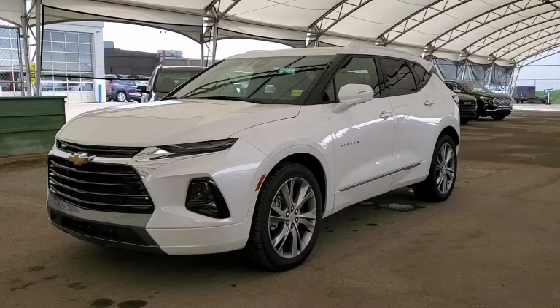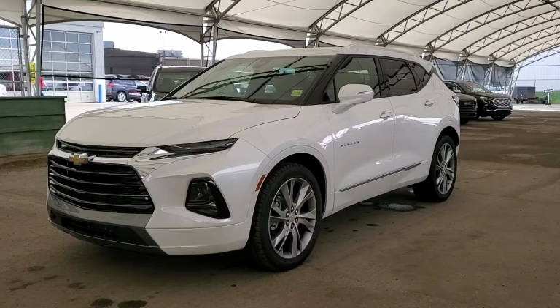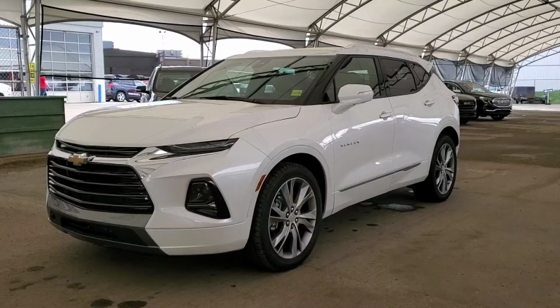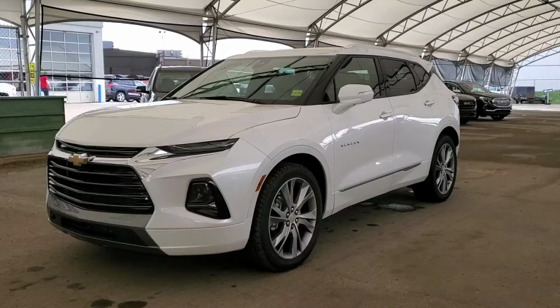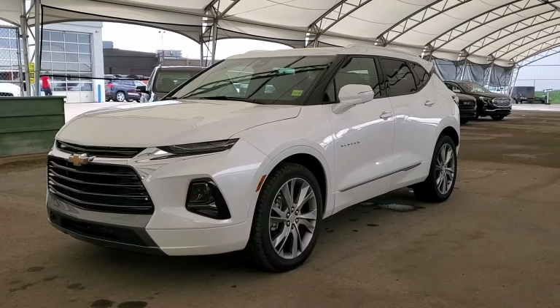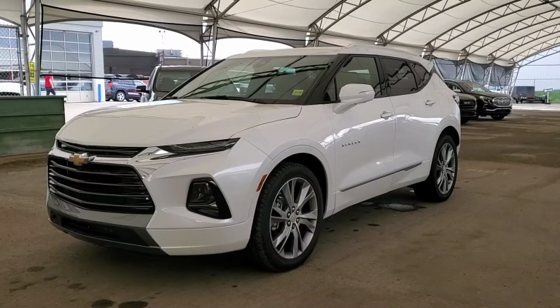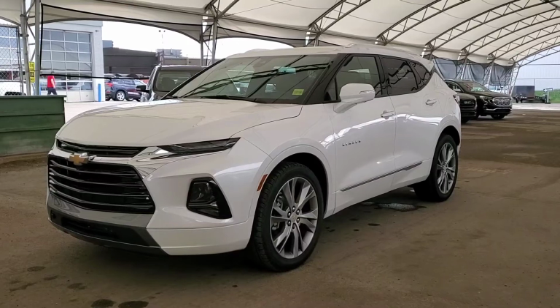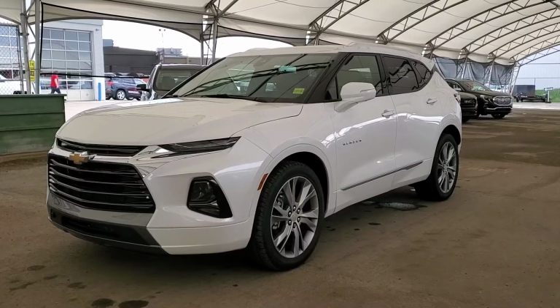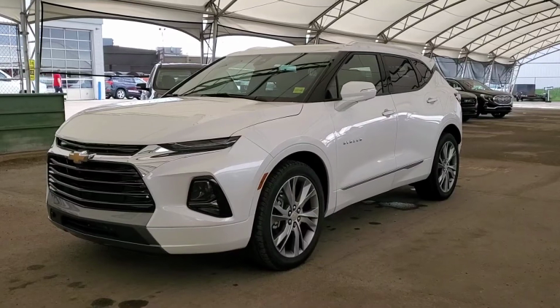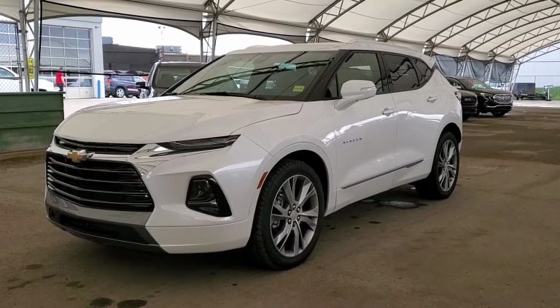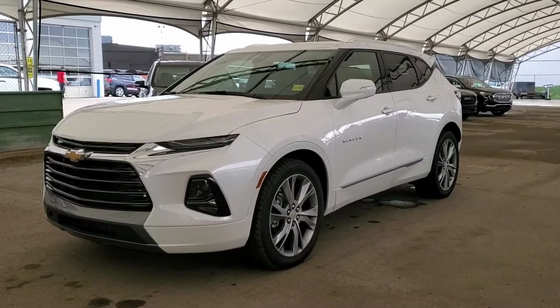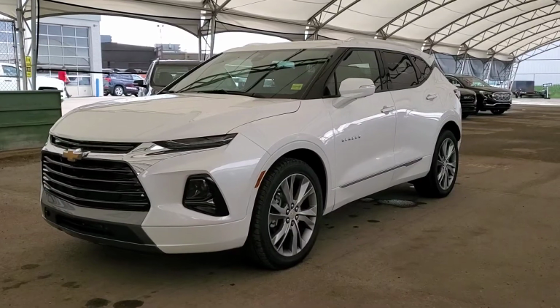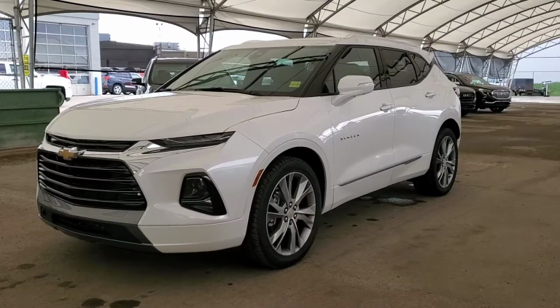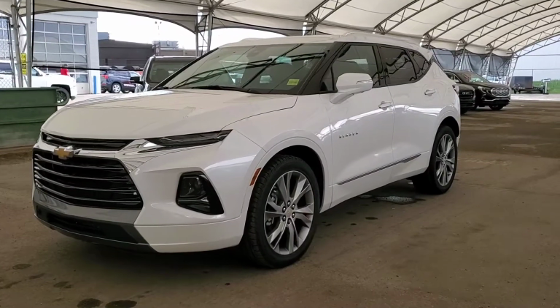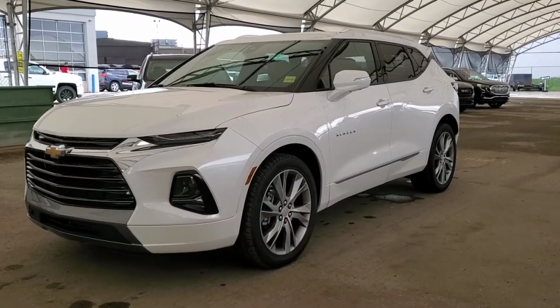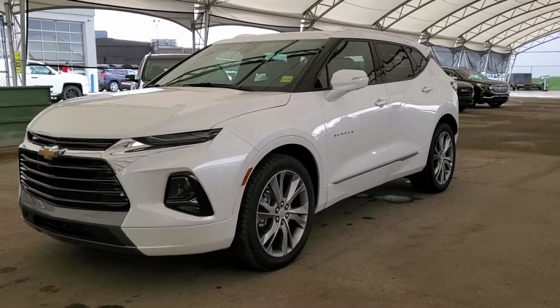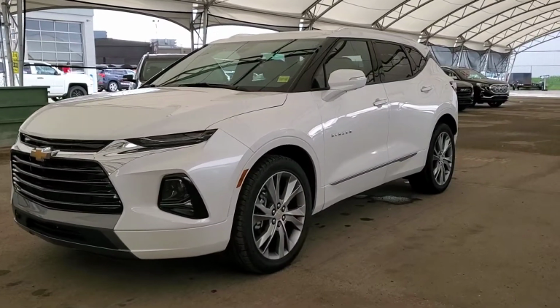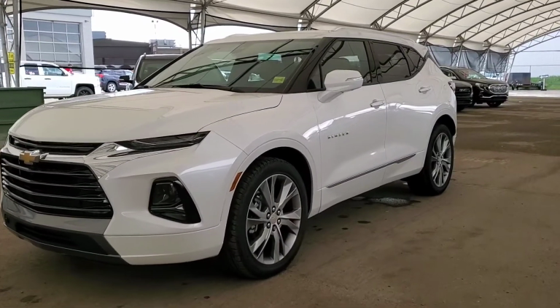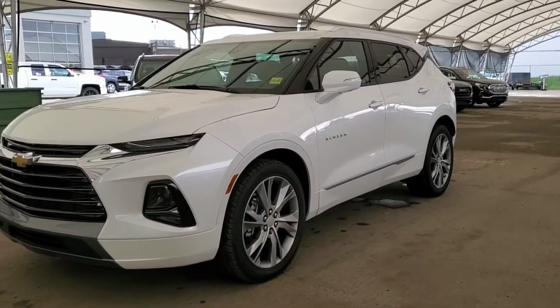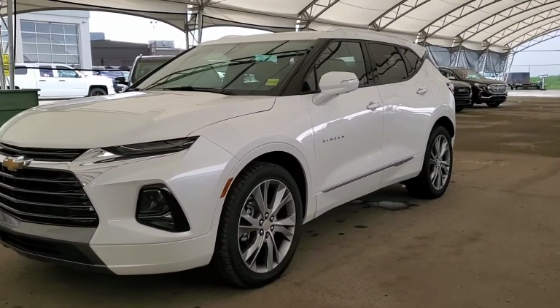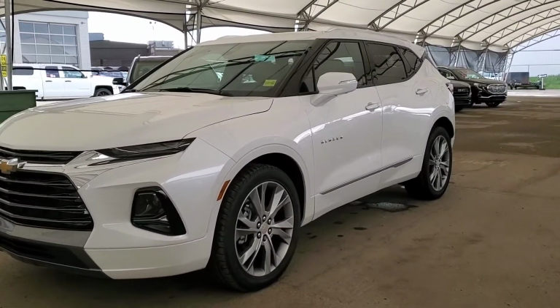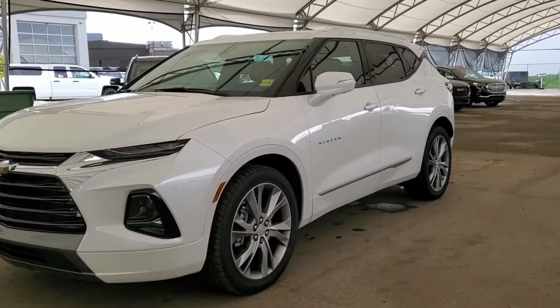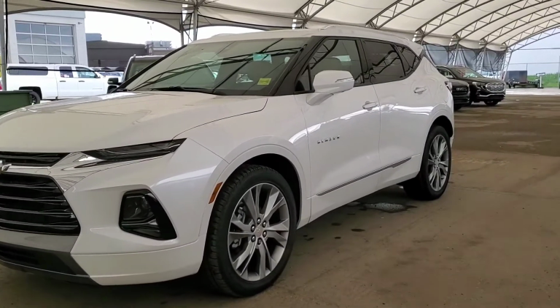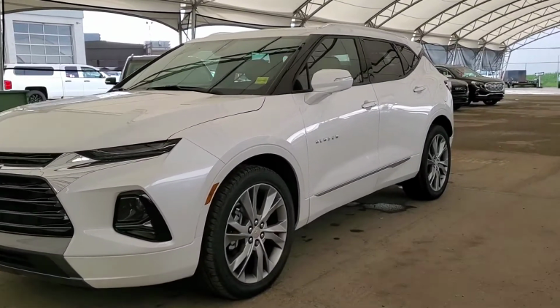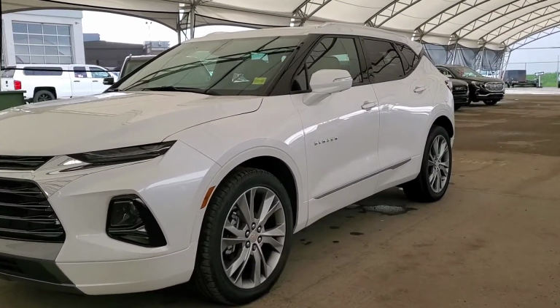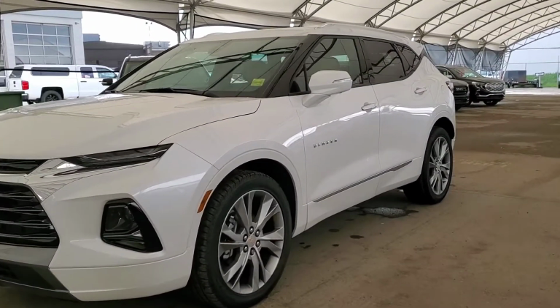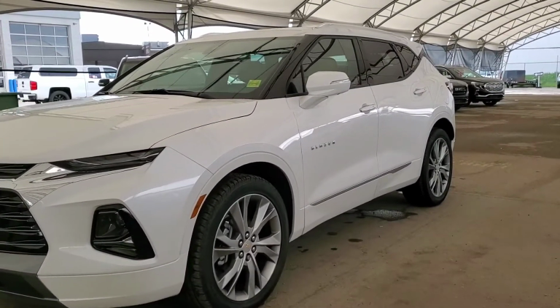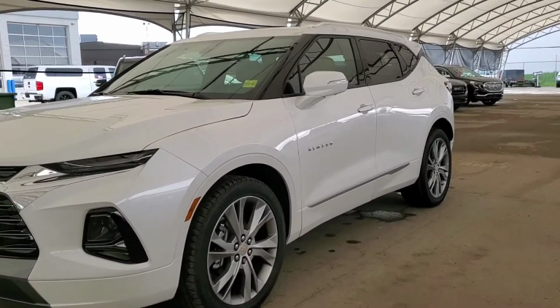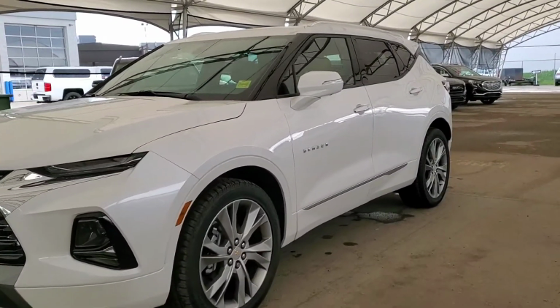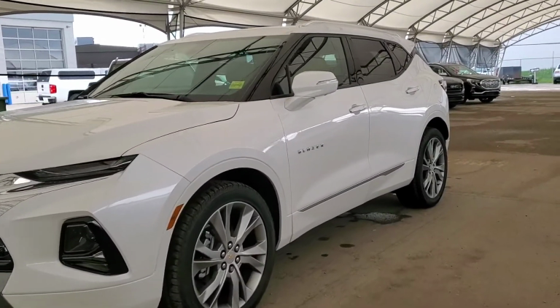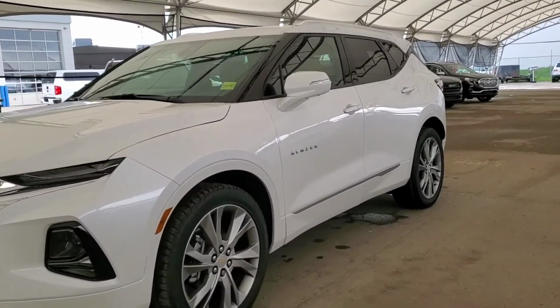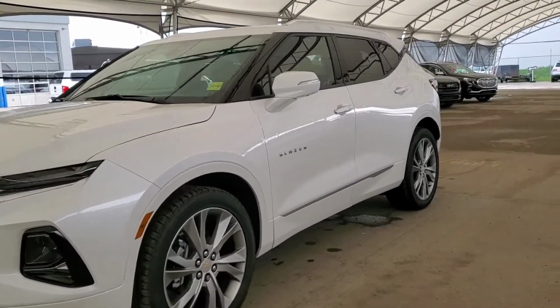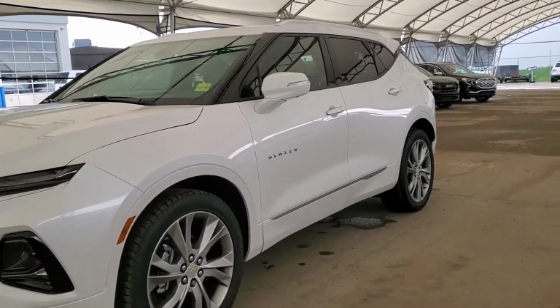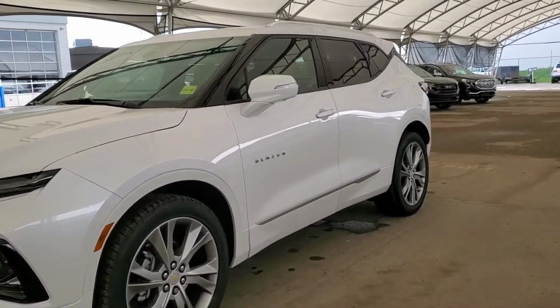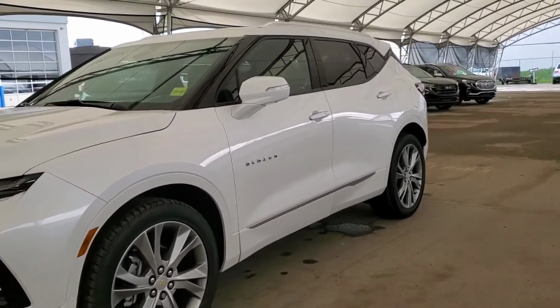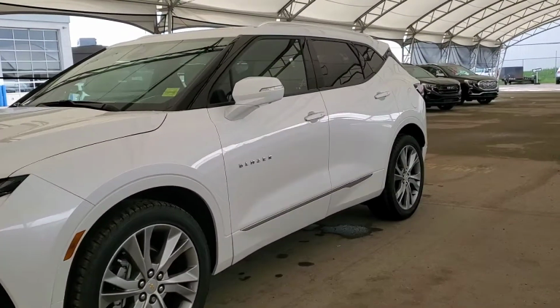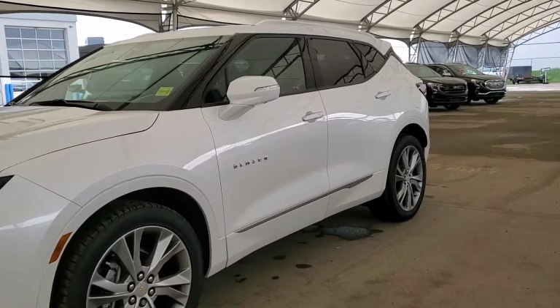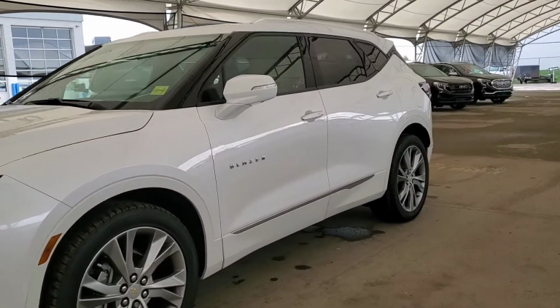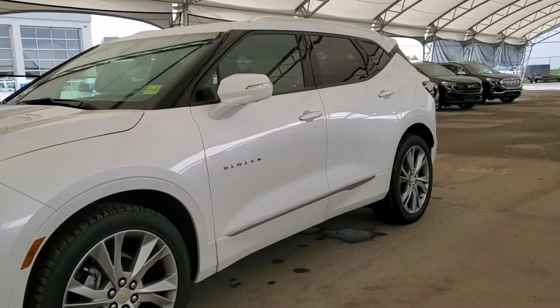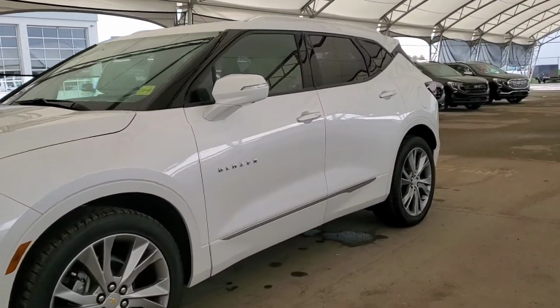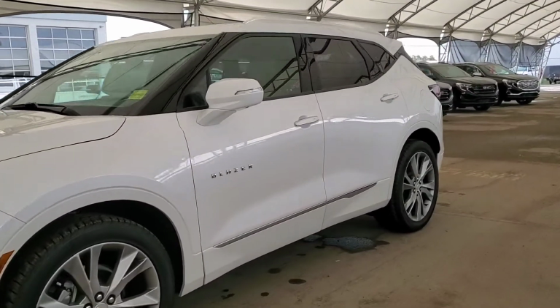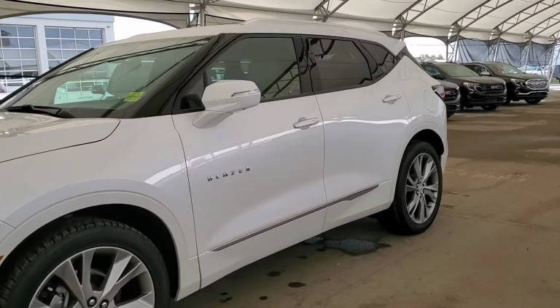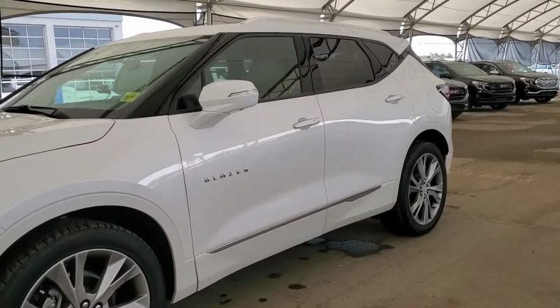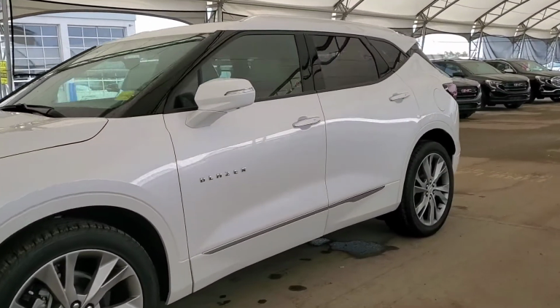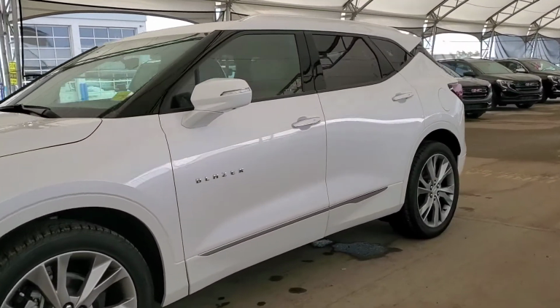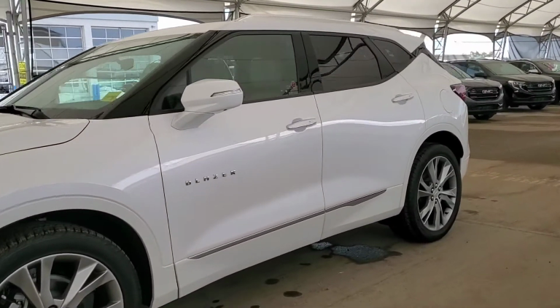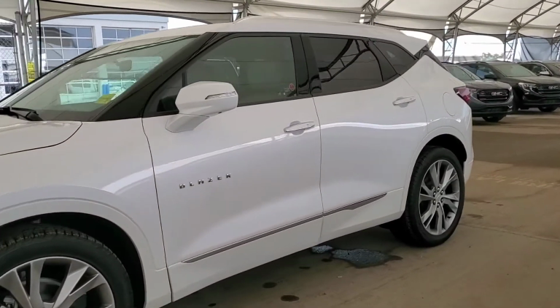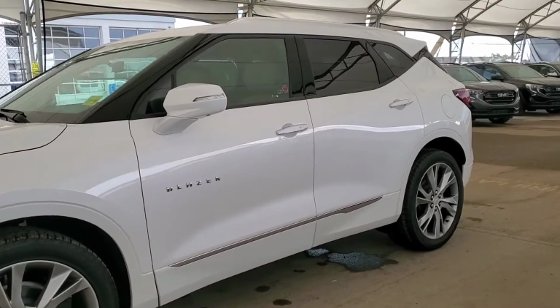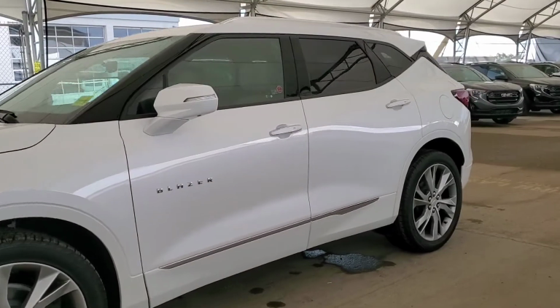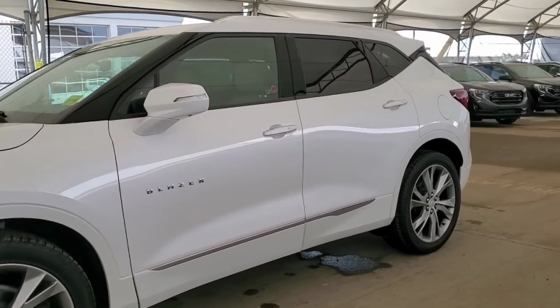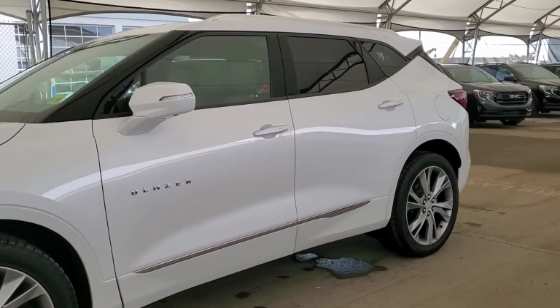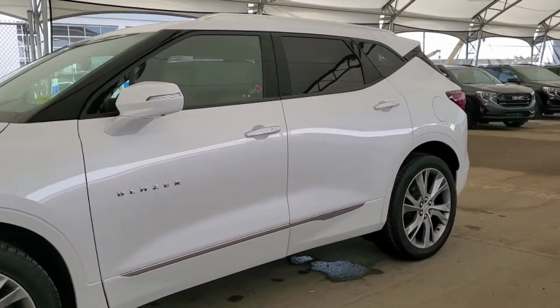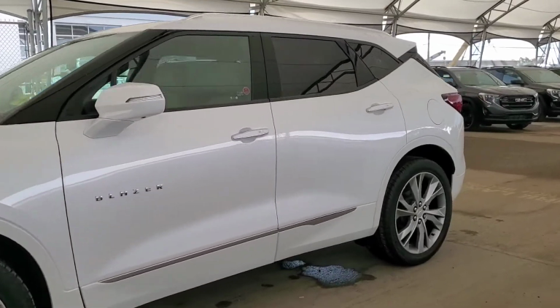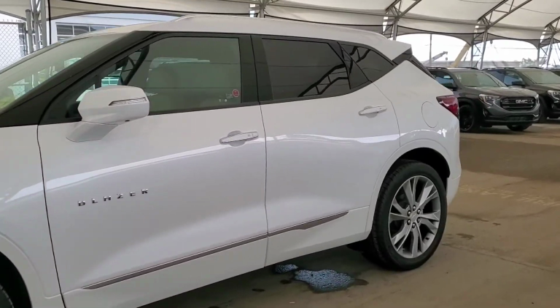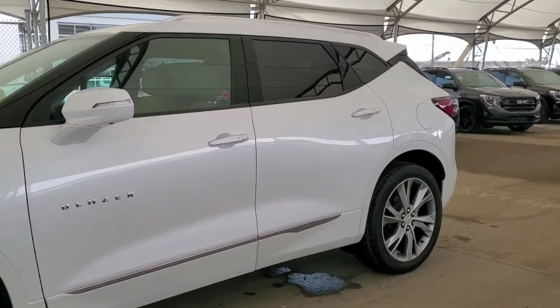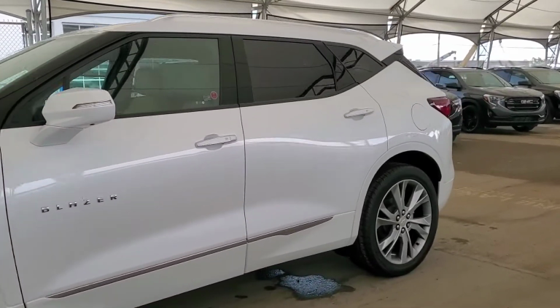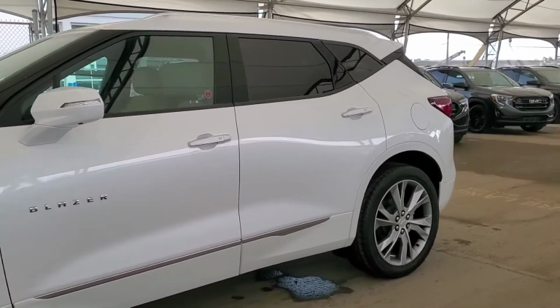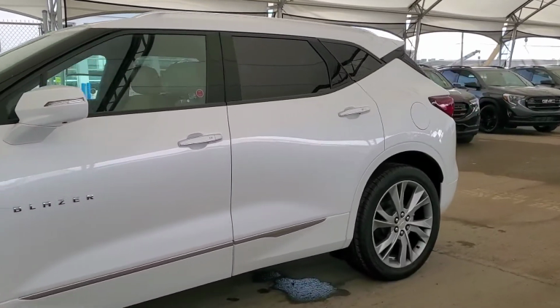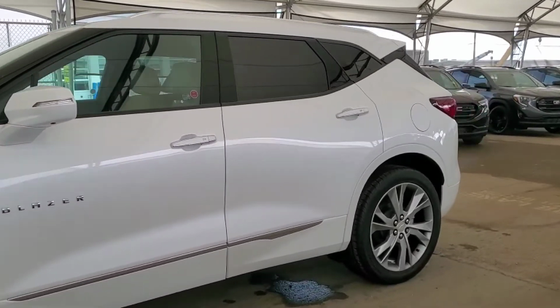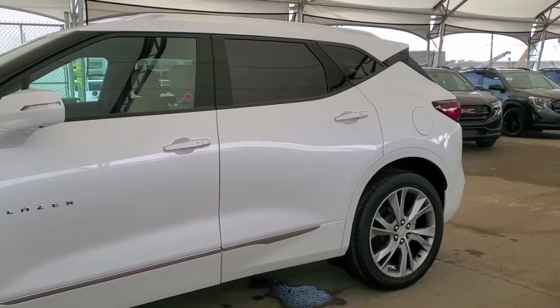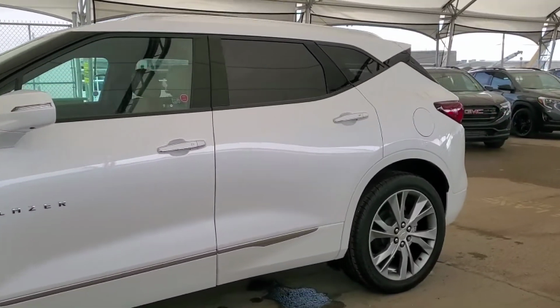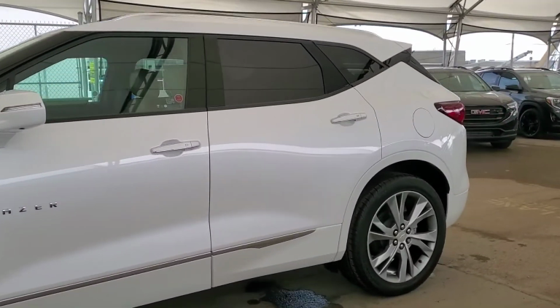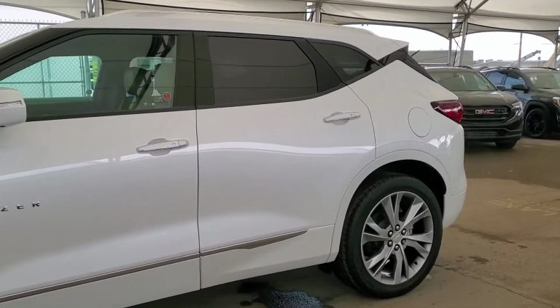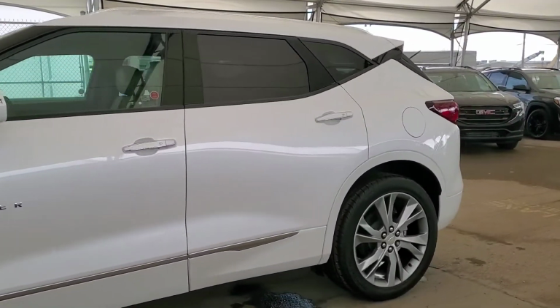Welcome to Davis Chevrolet. This is a brand new 2020 Chevy Blazer Premier in Pearl White.